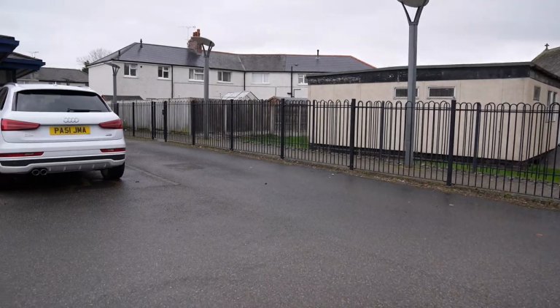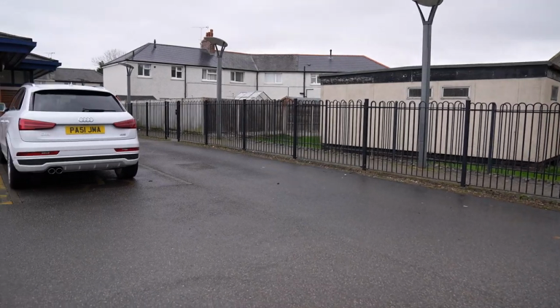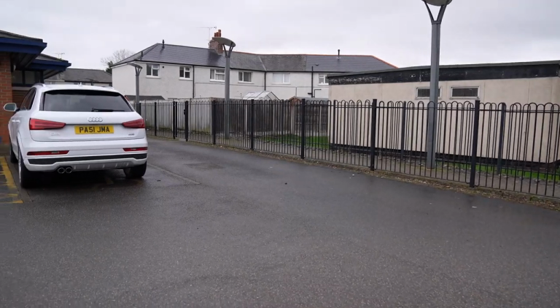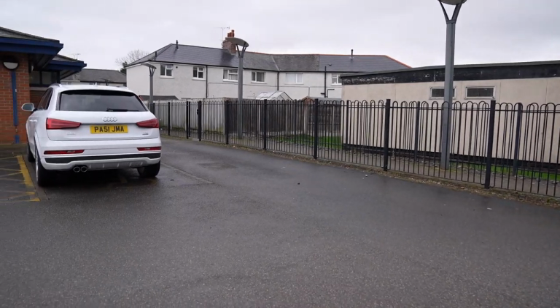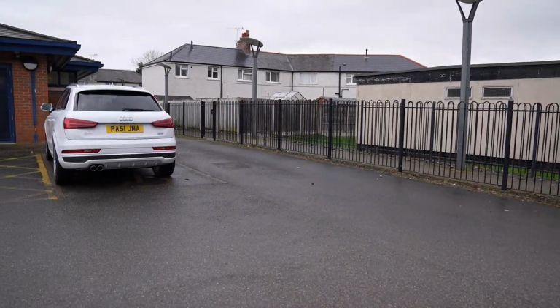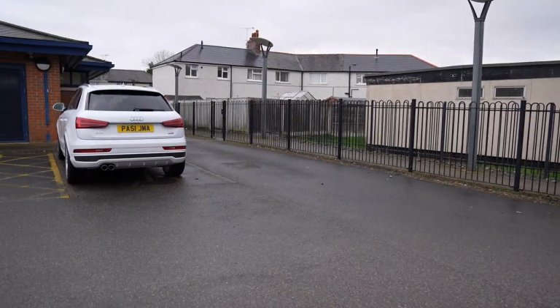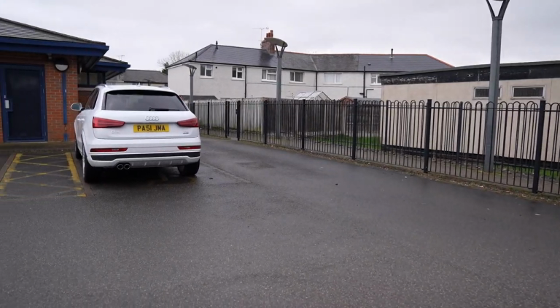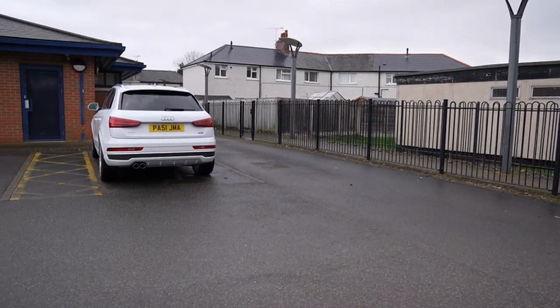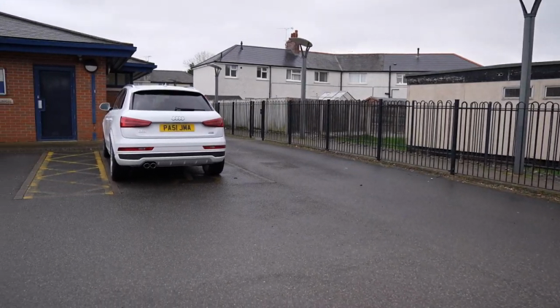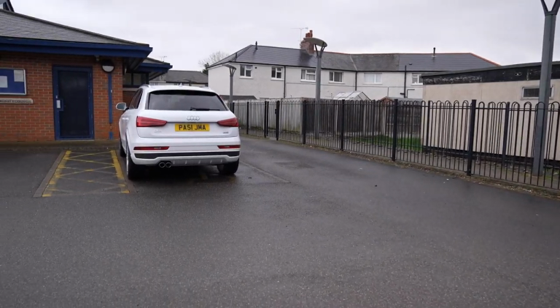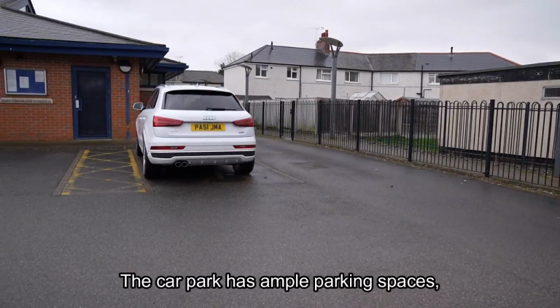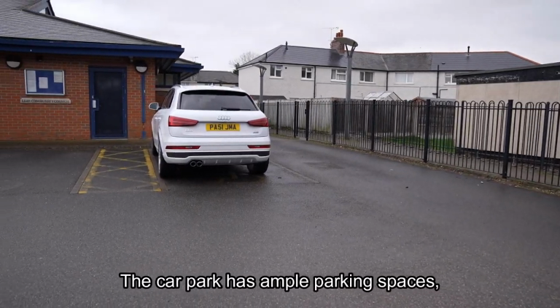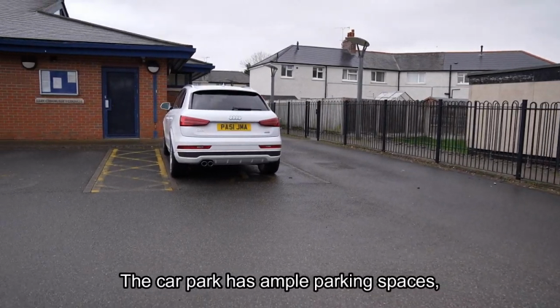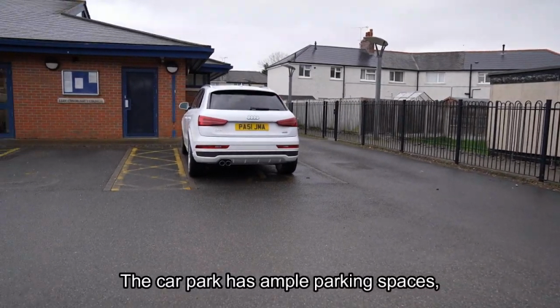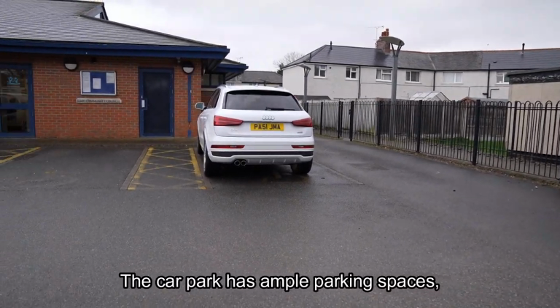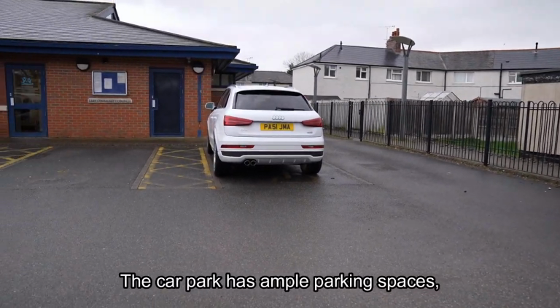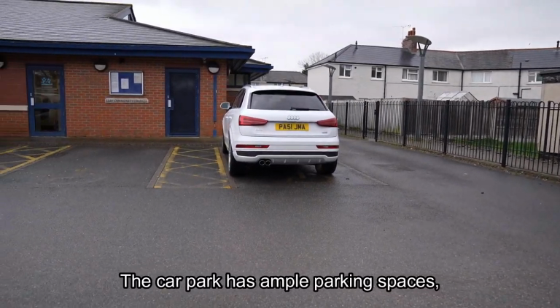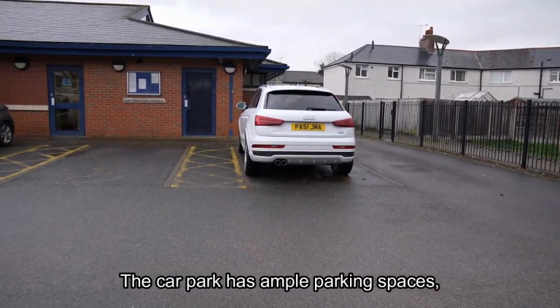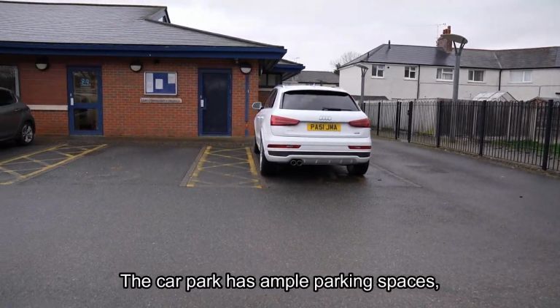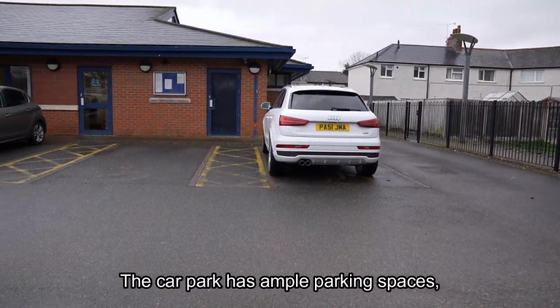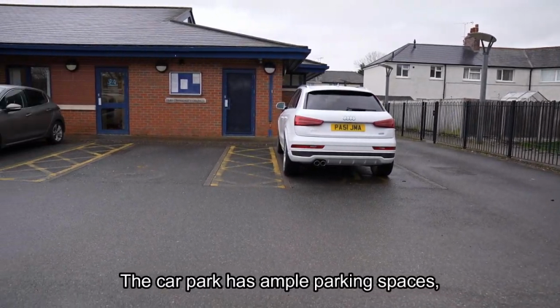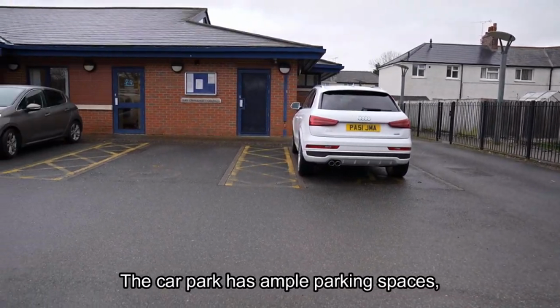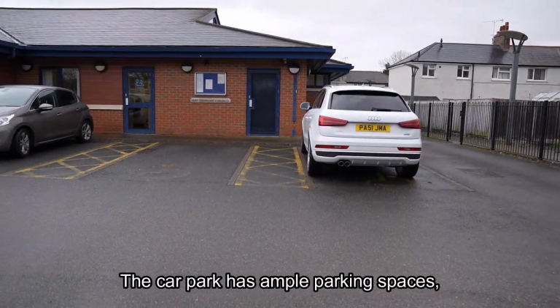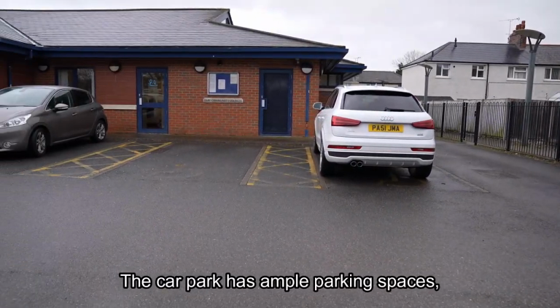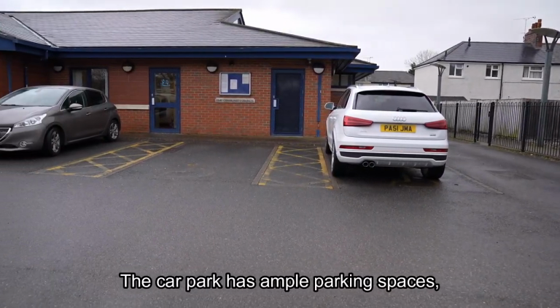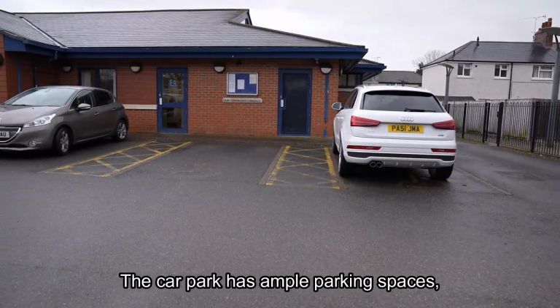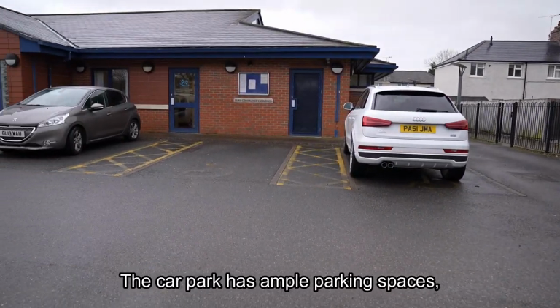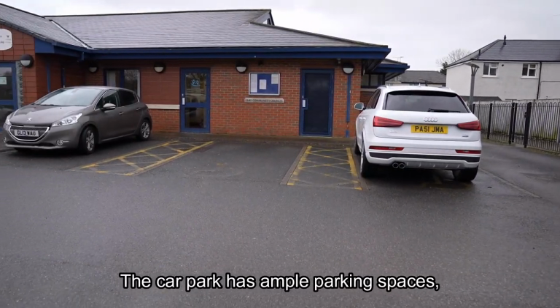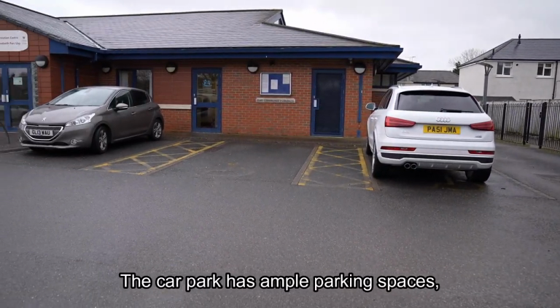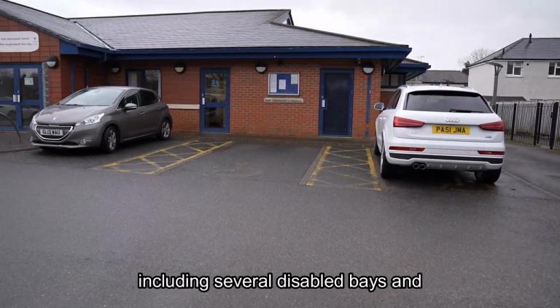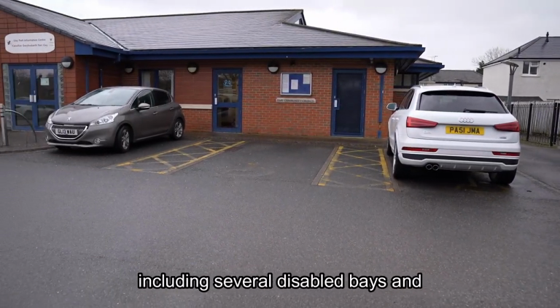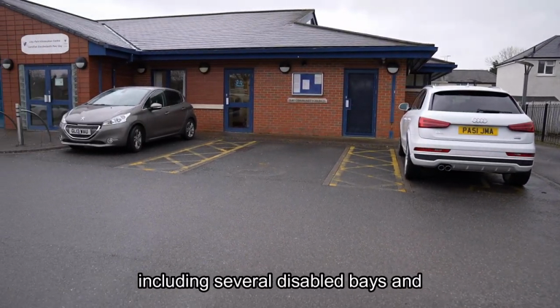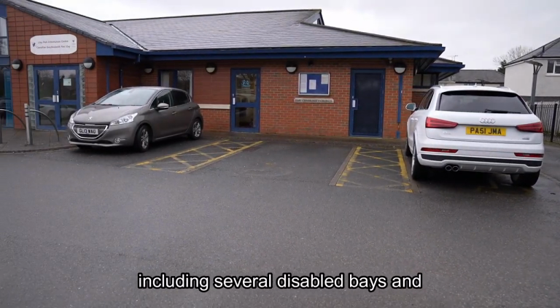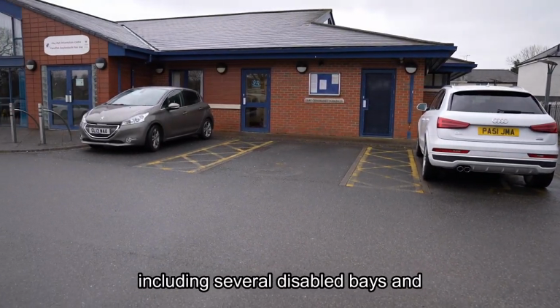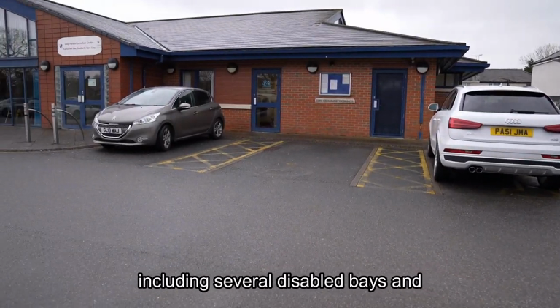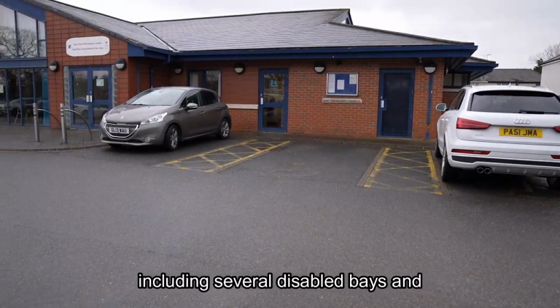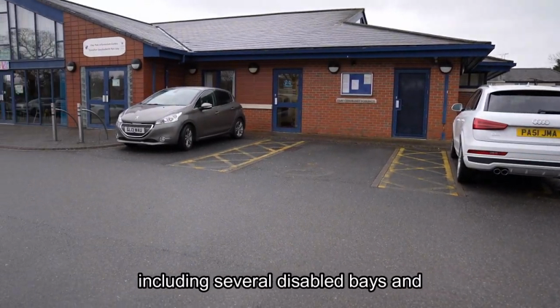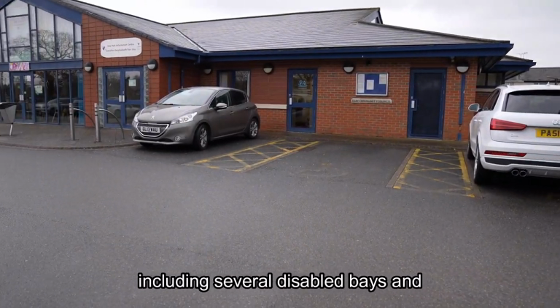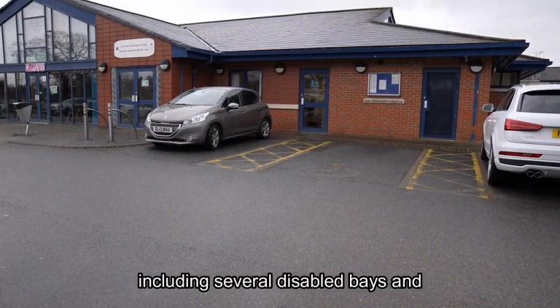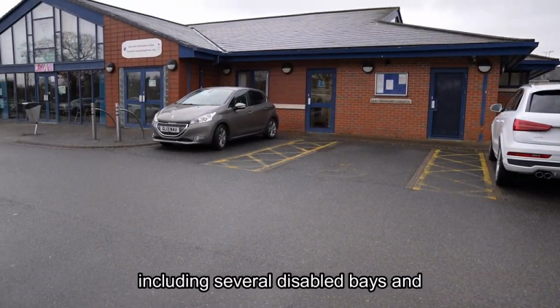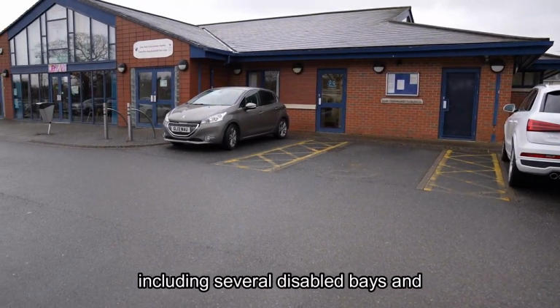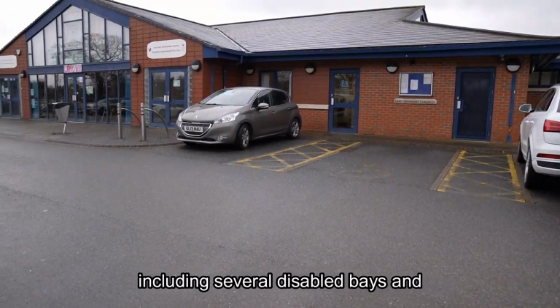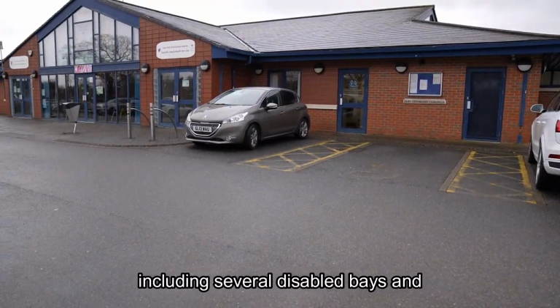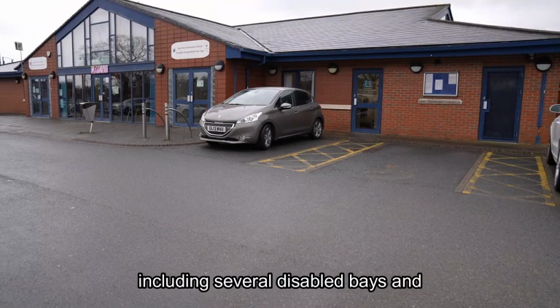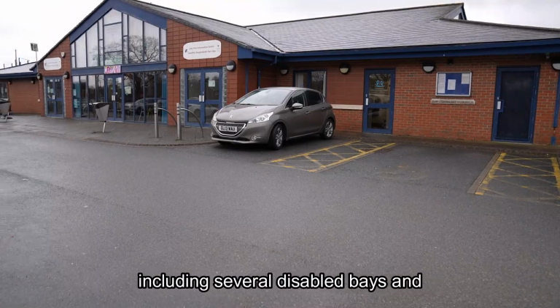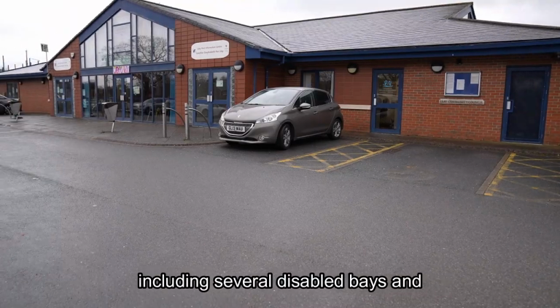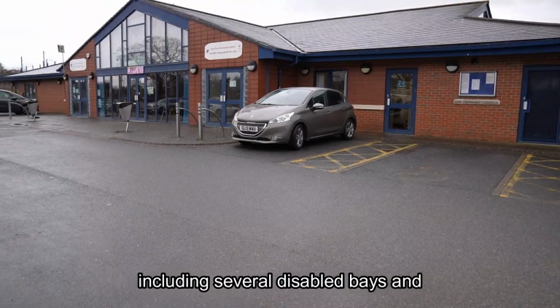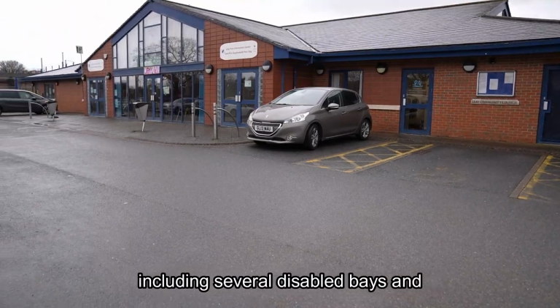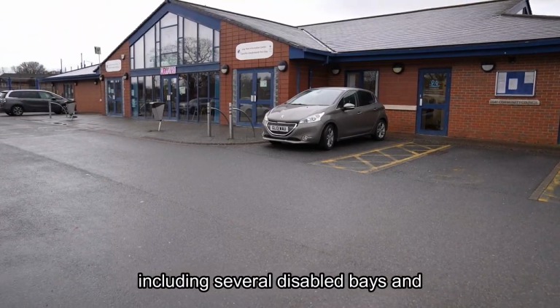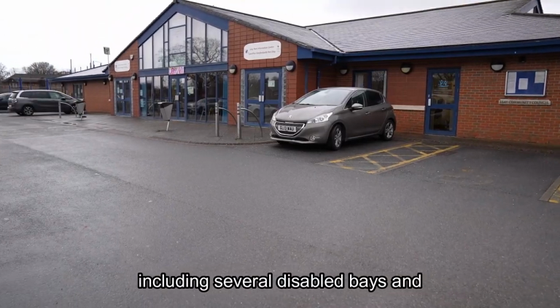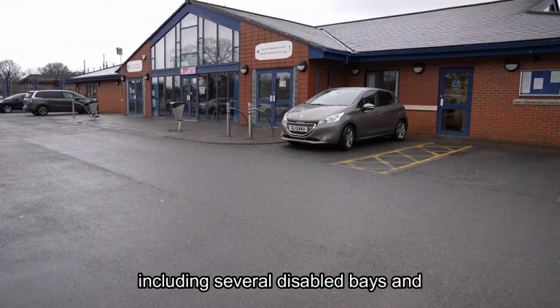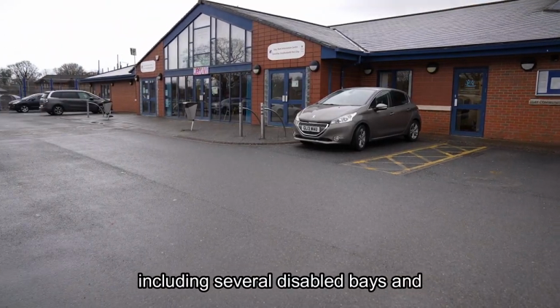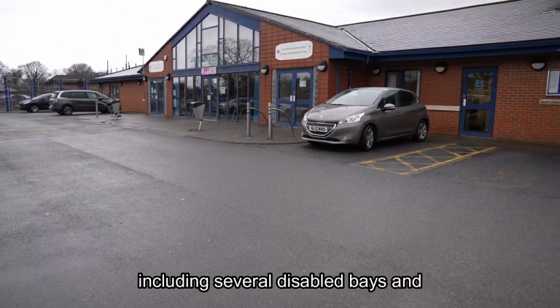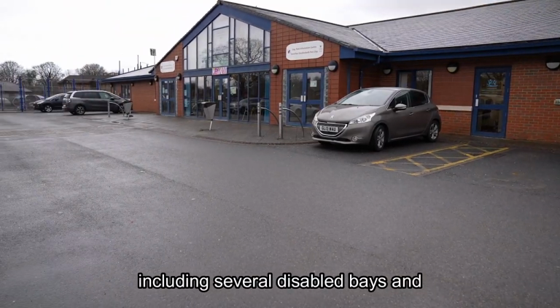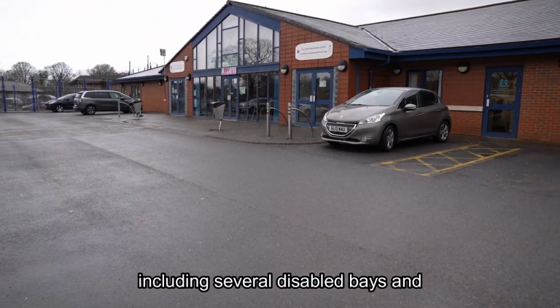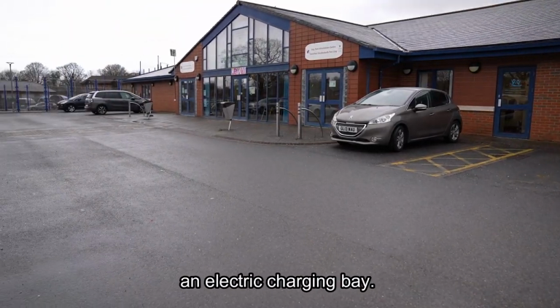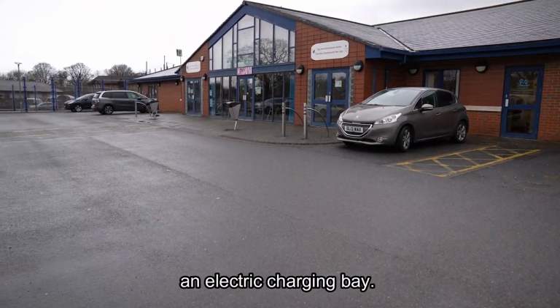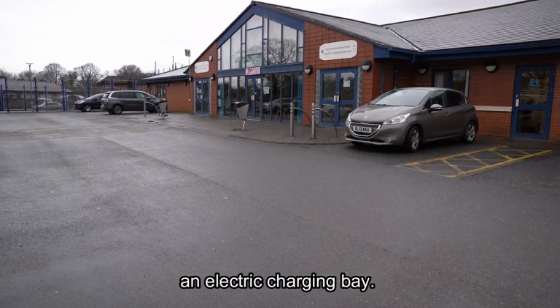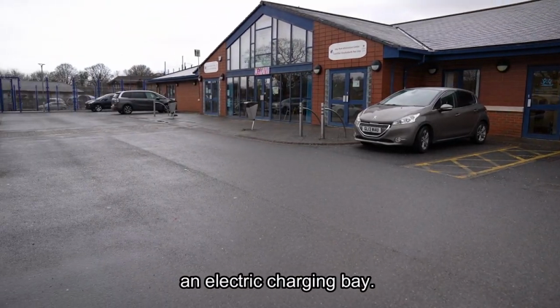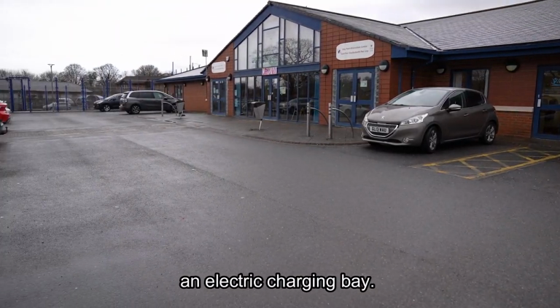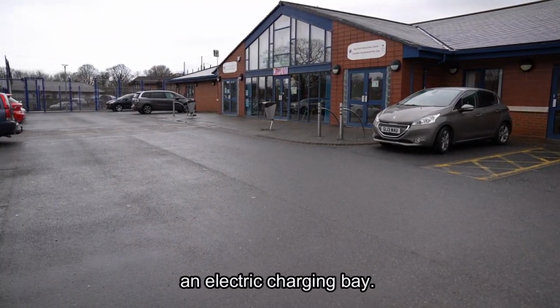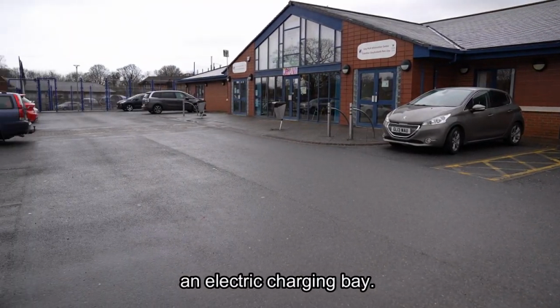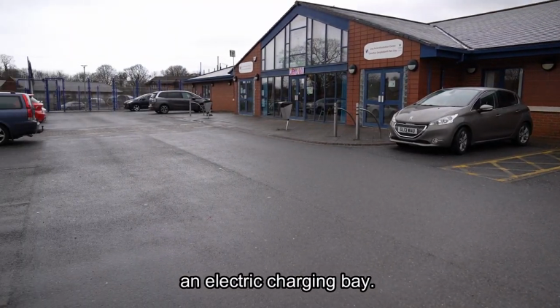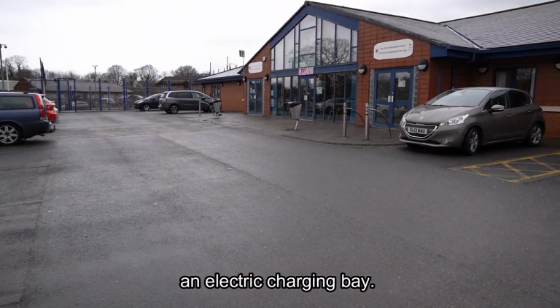The car park has ample parking spaces, including several disabled bays and an electric charging bay.